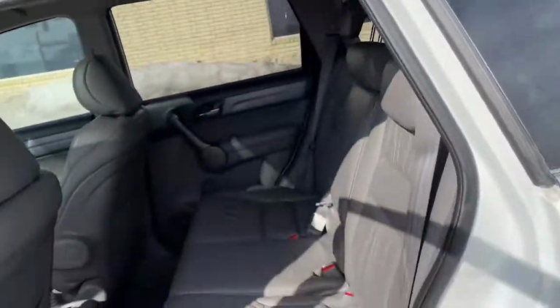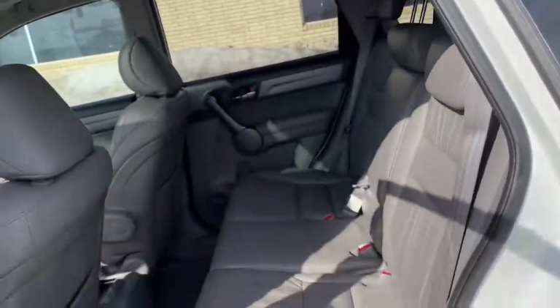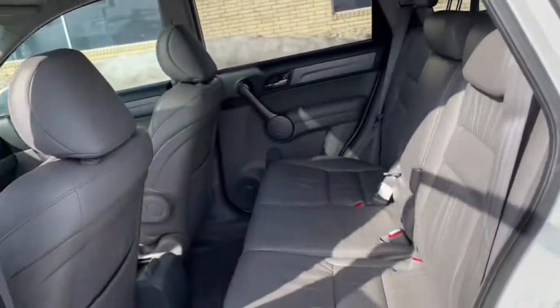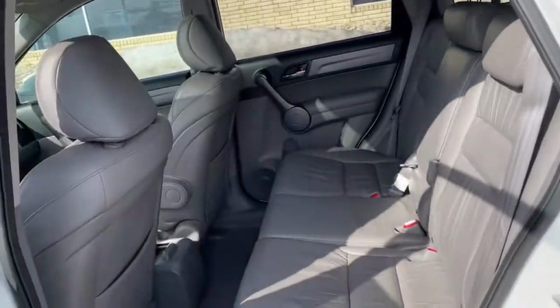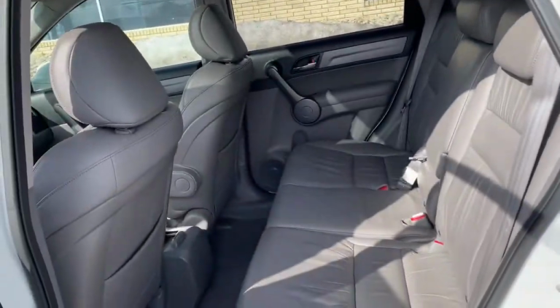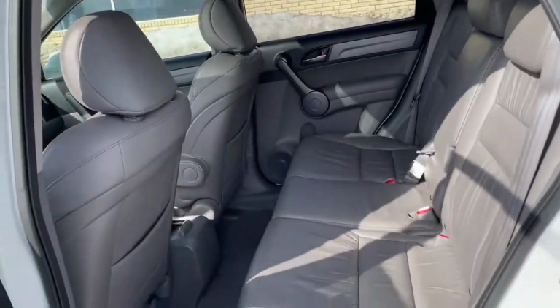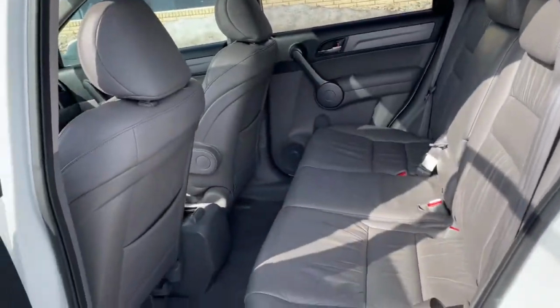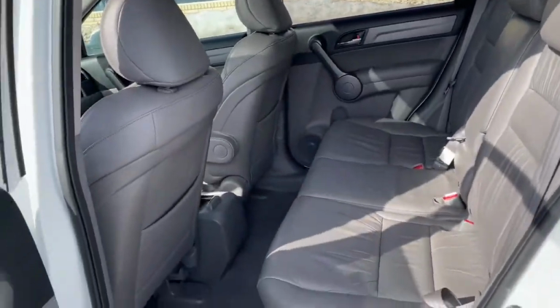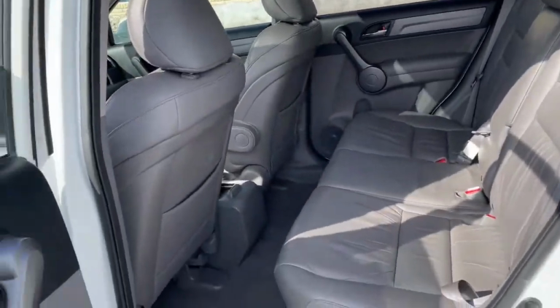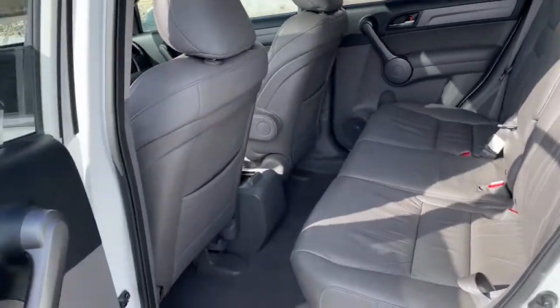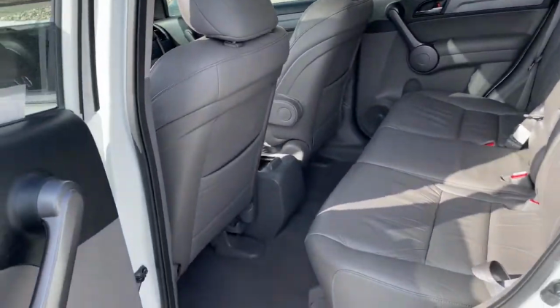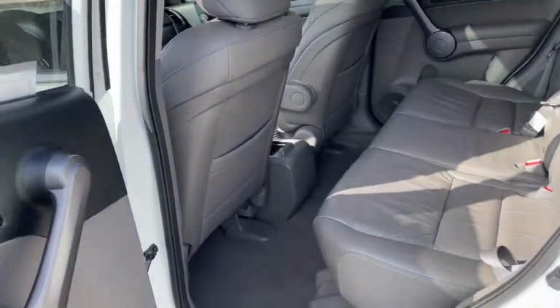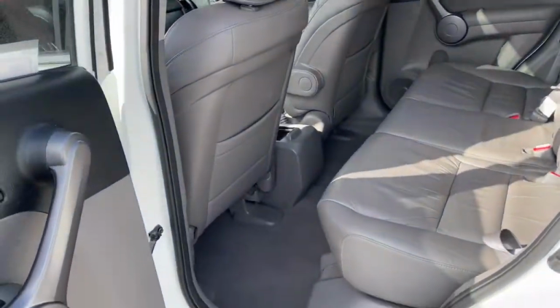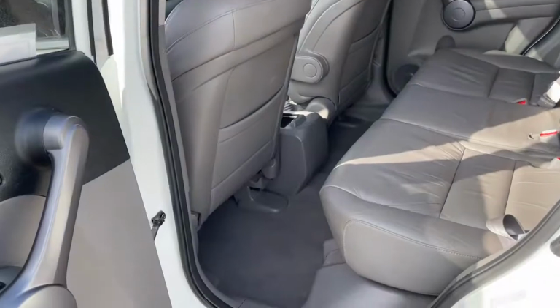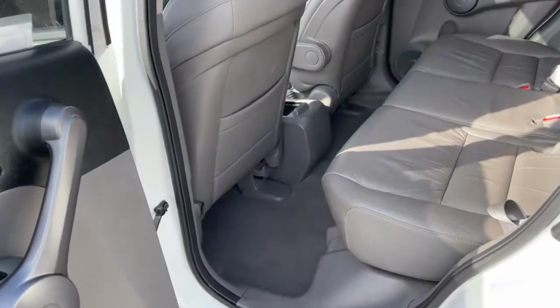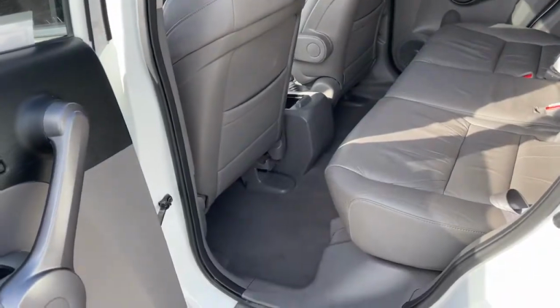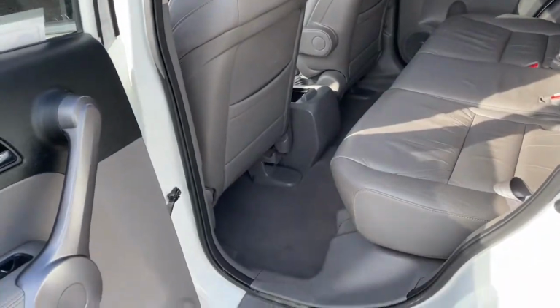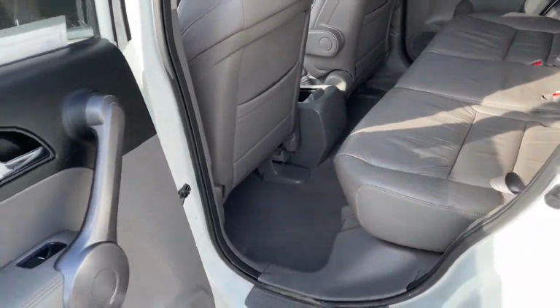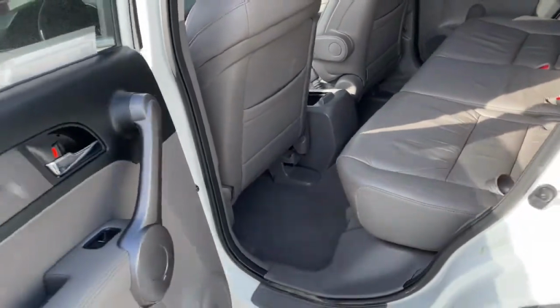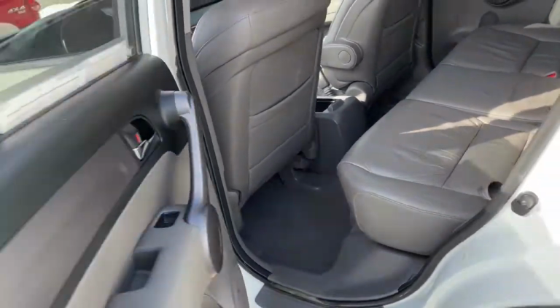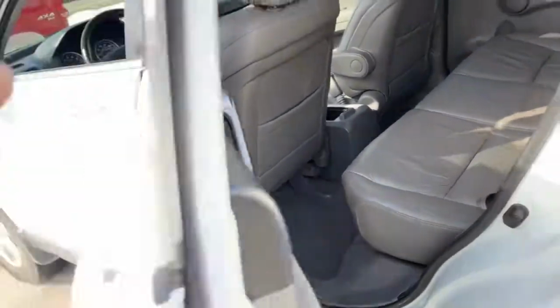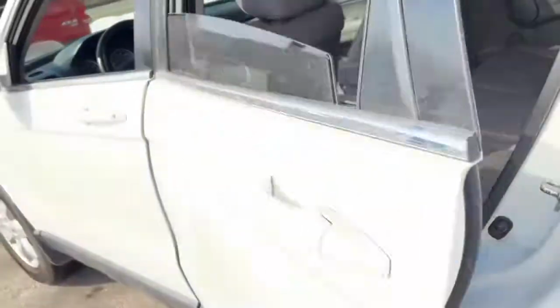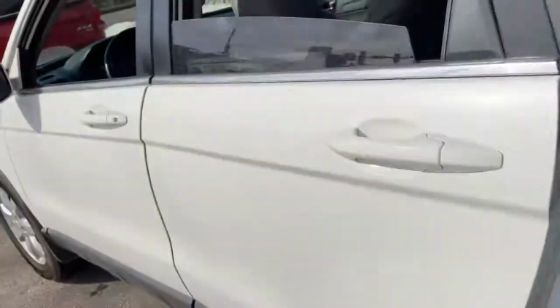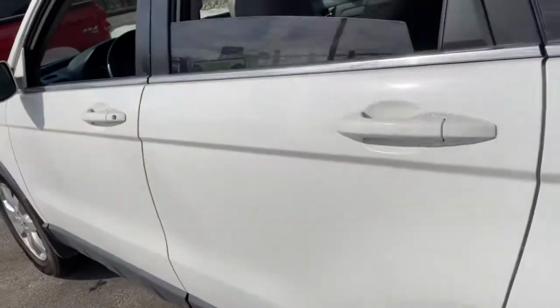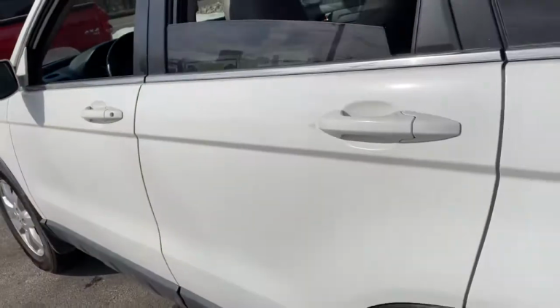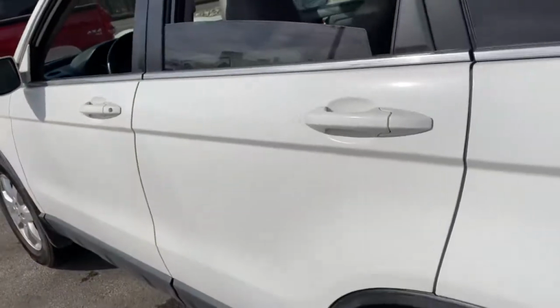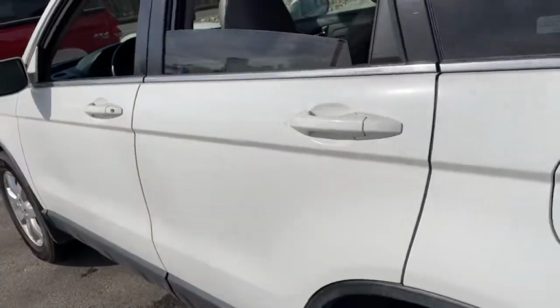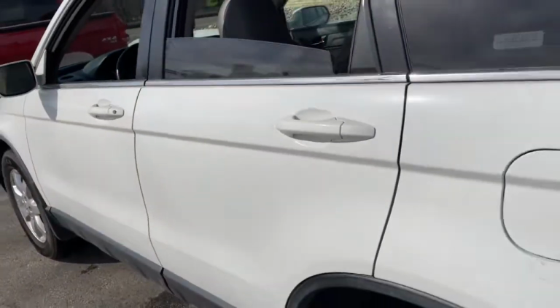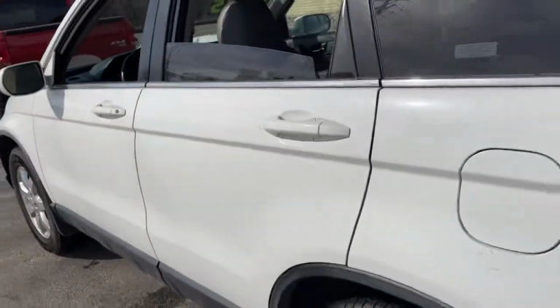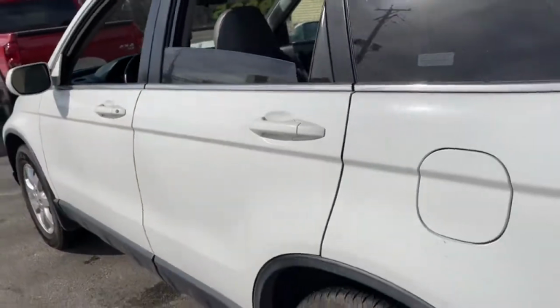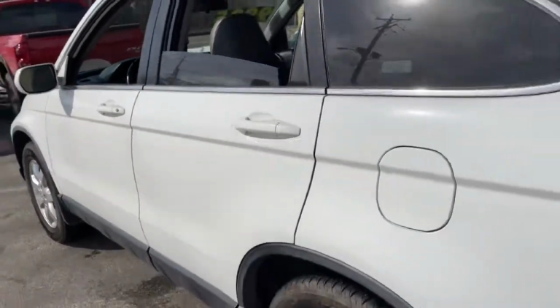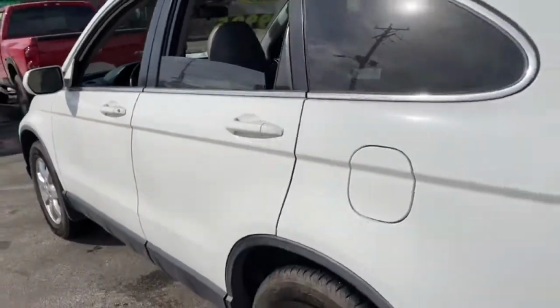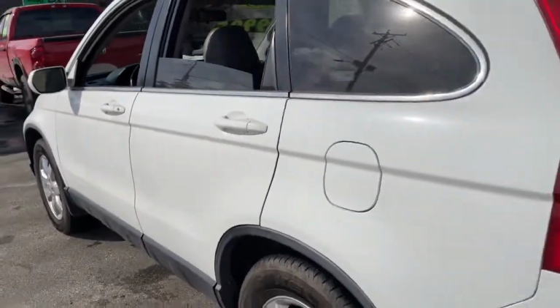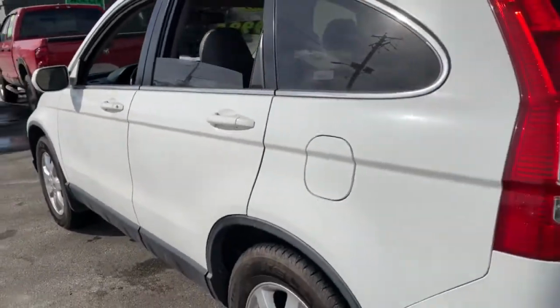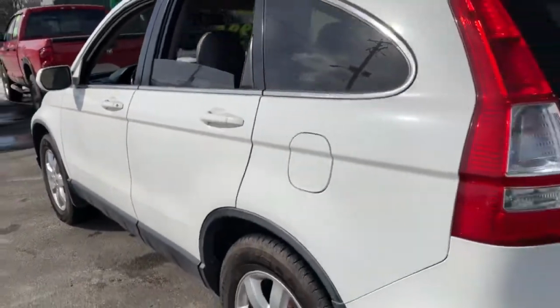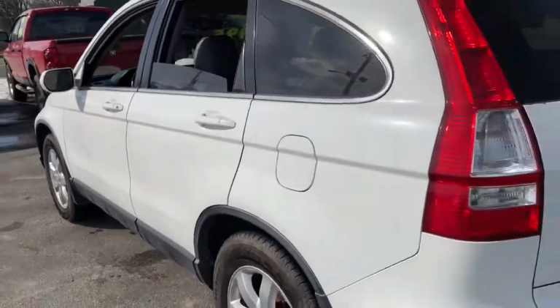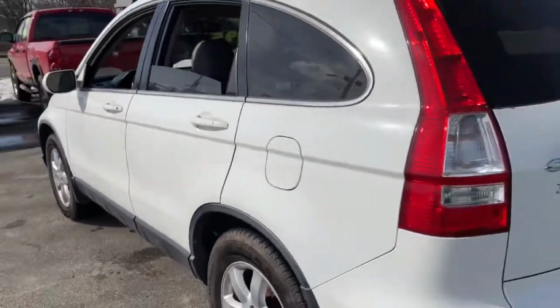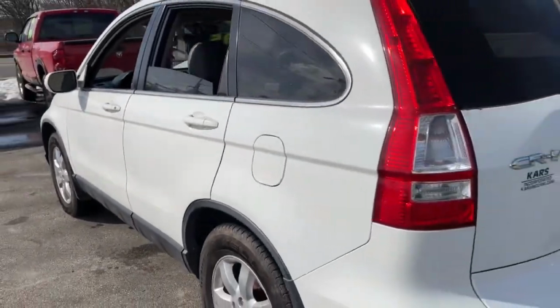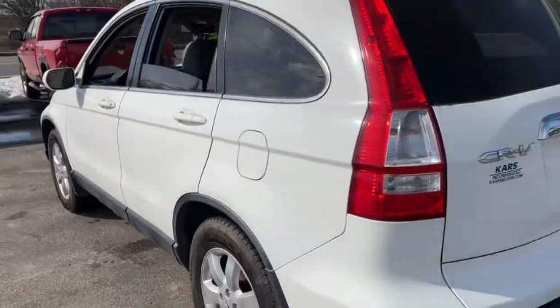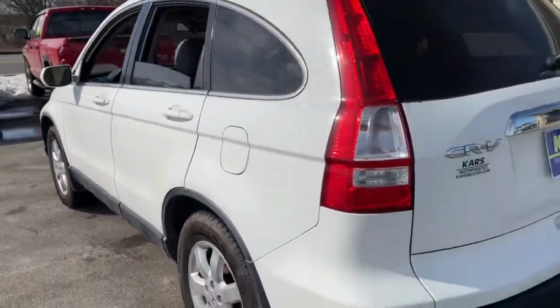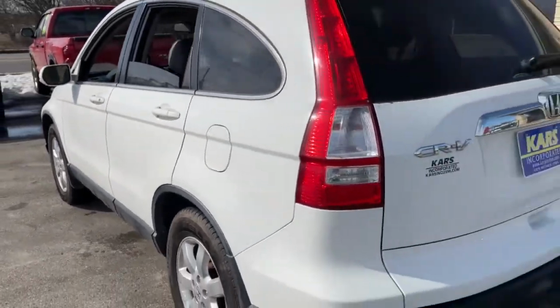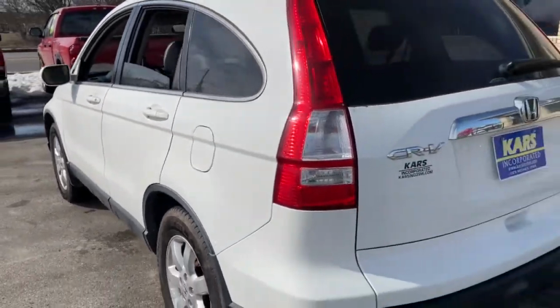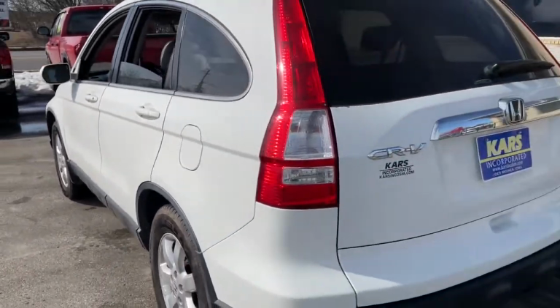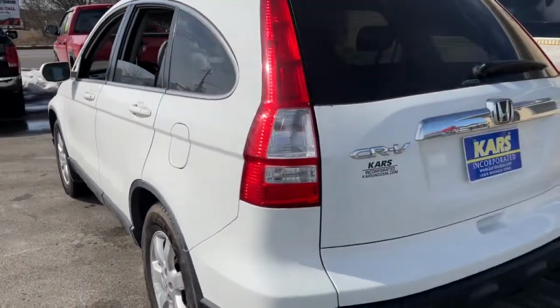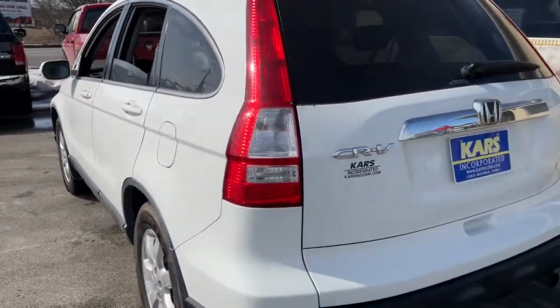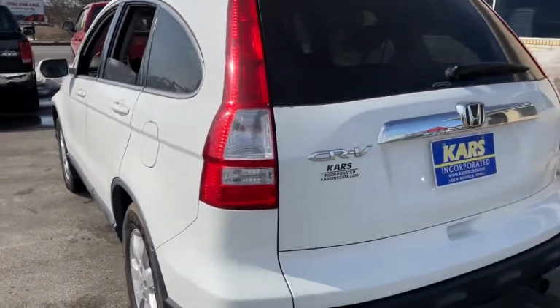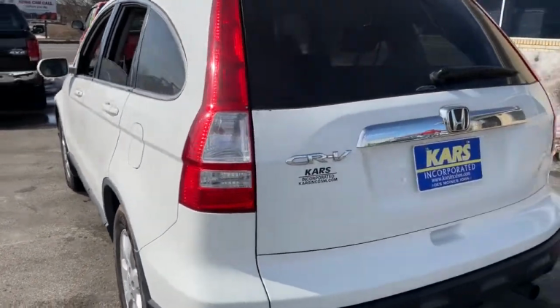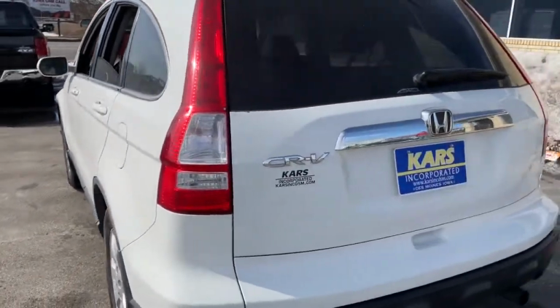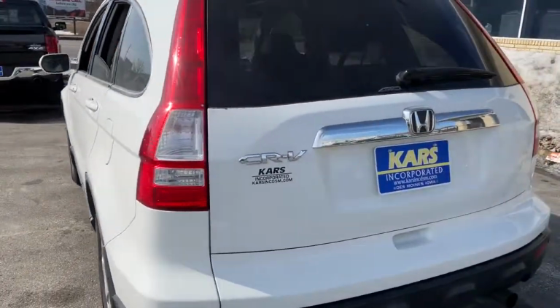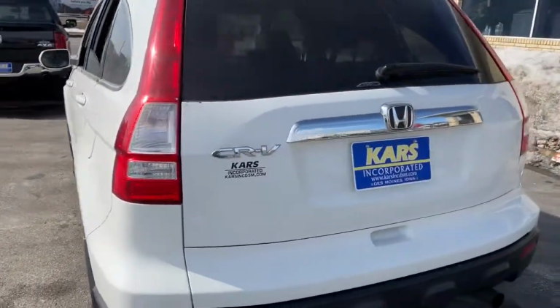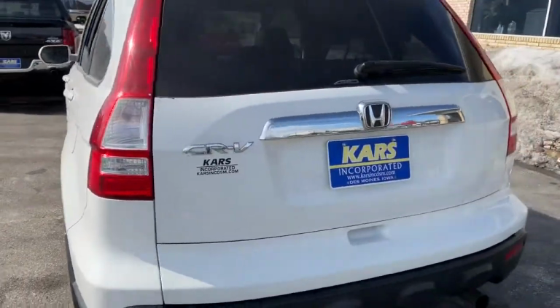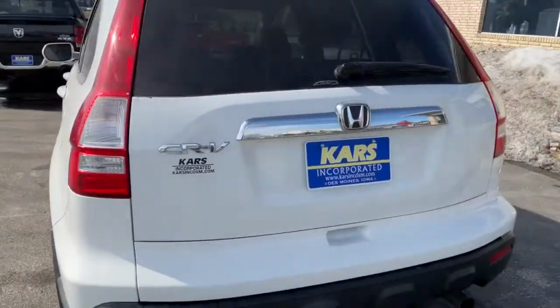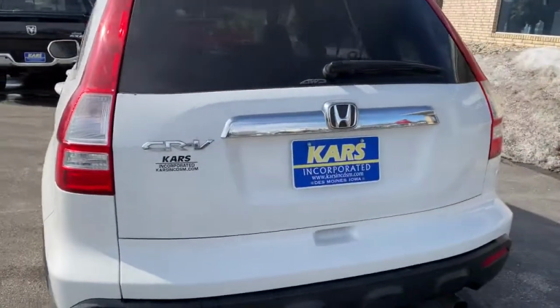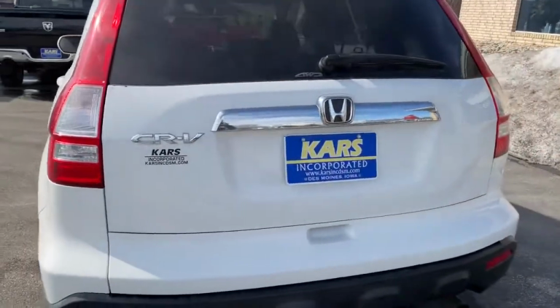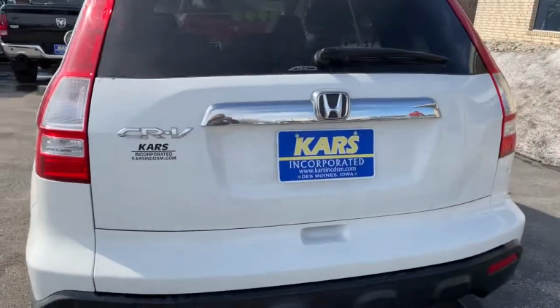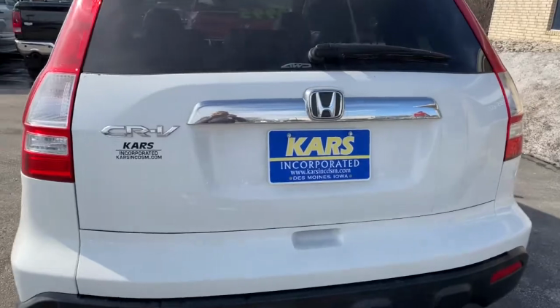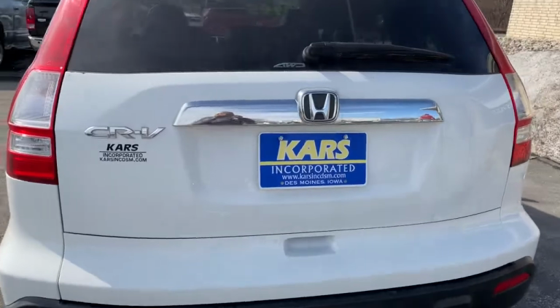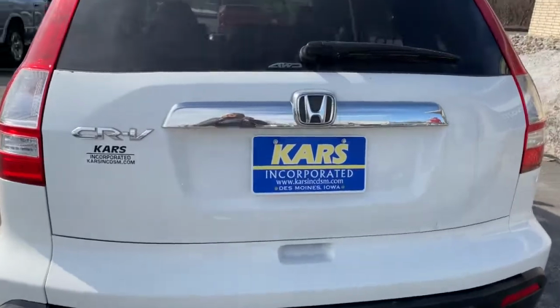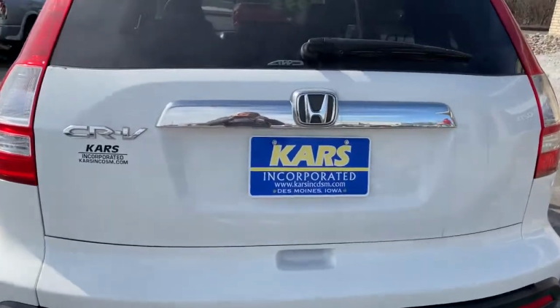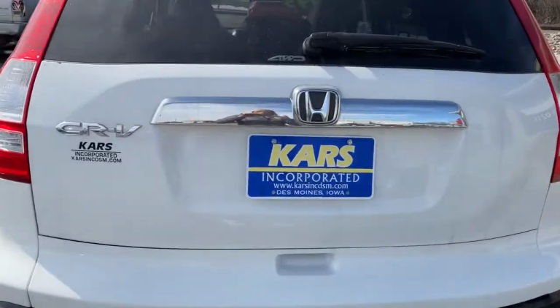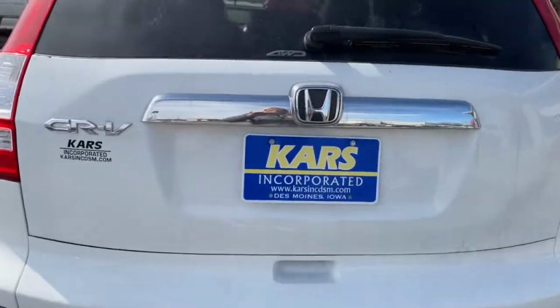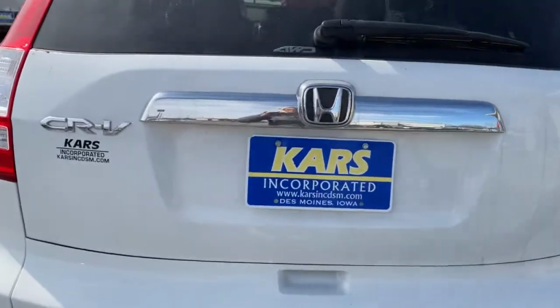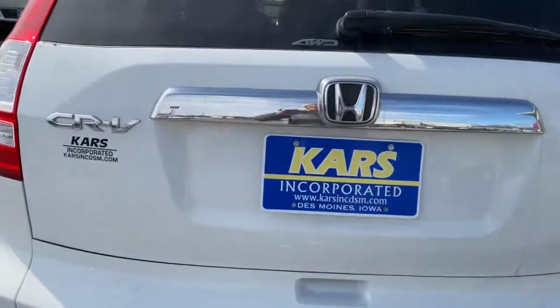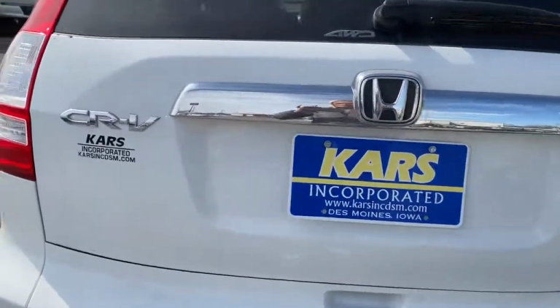Four-cylinder engine. Give yourself the upgrade you deserve. Get into the Honda CR-V and drive well. We'll put you behind the wheel today.